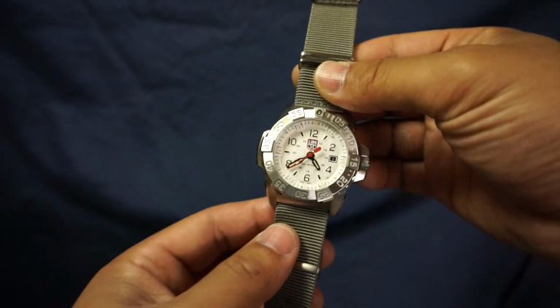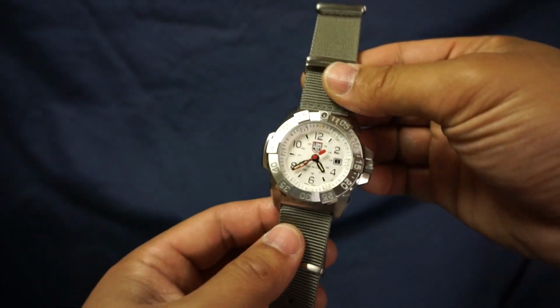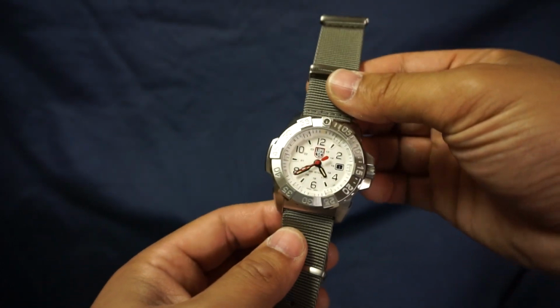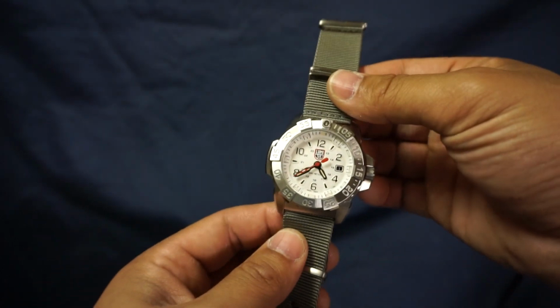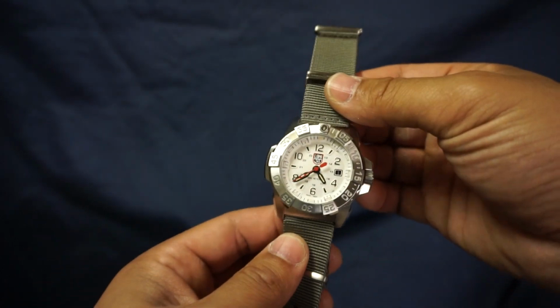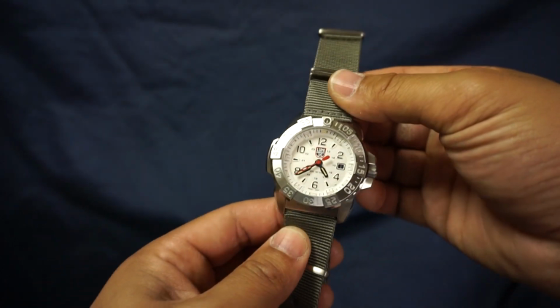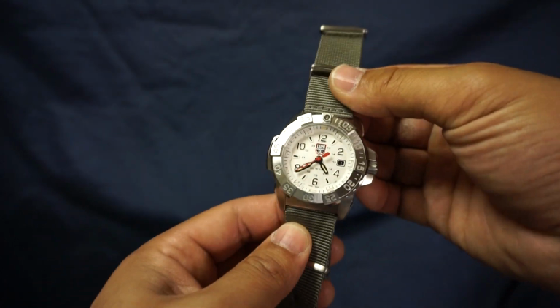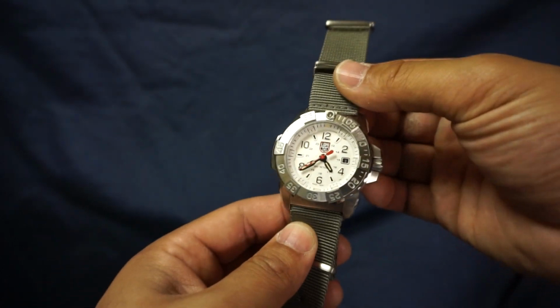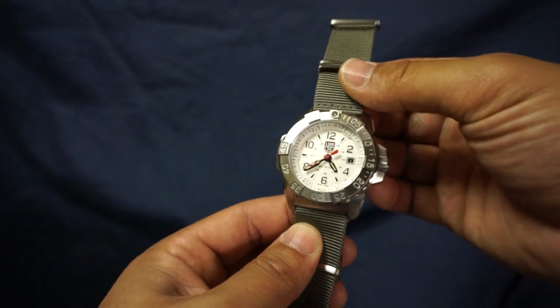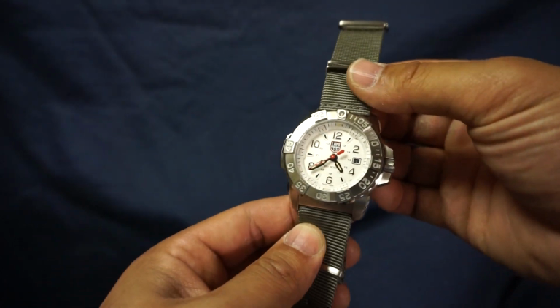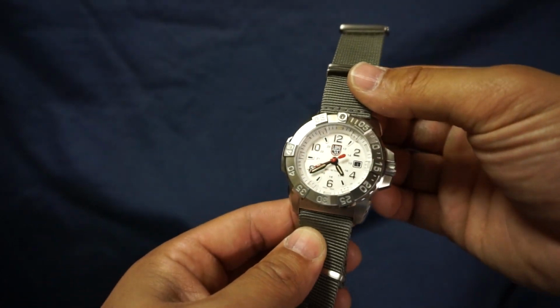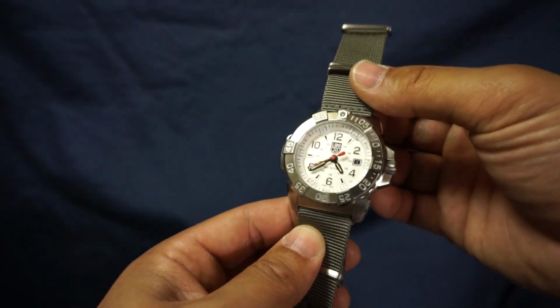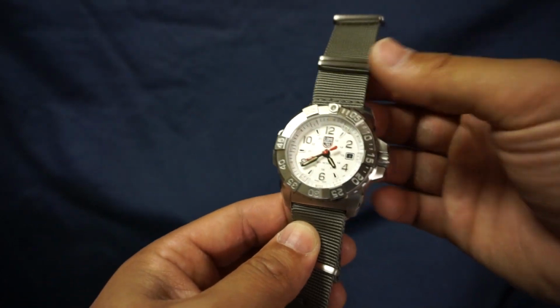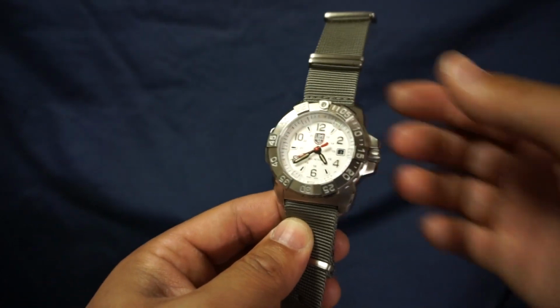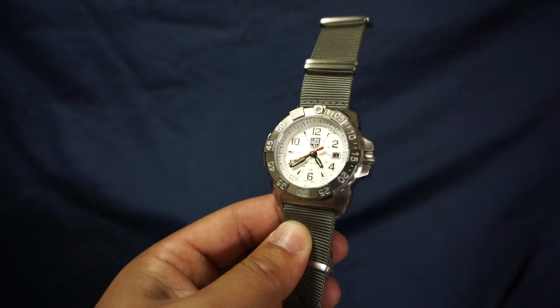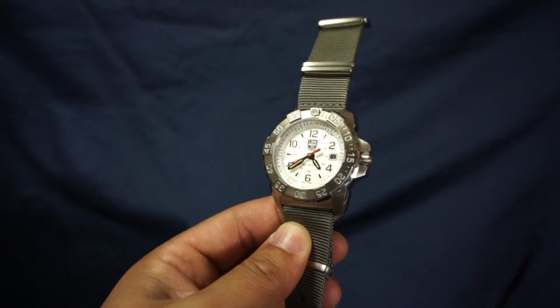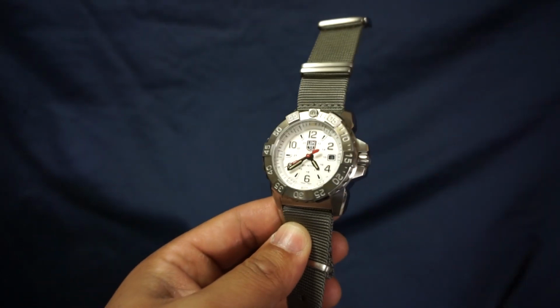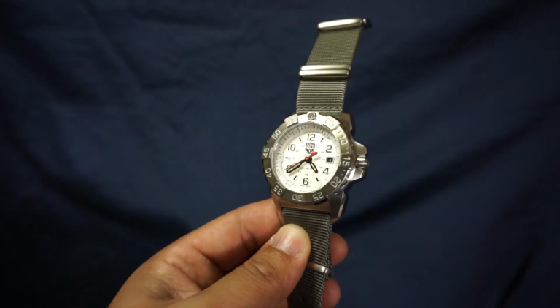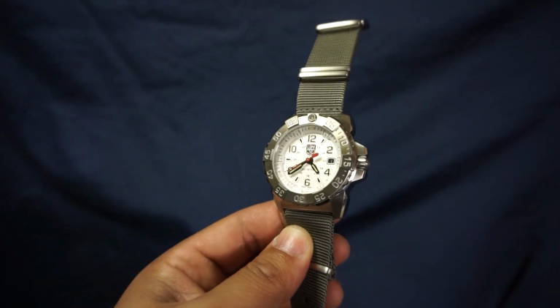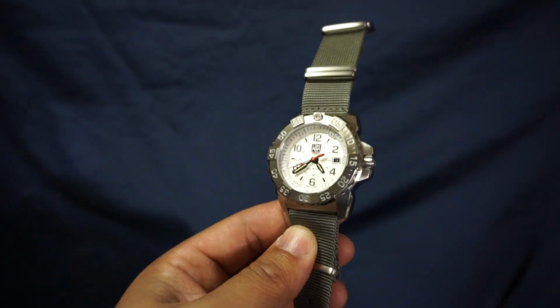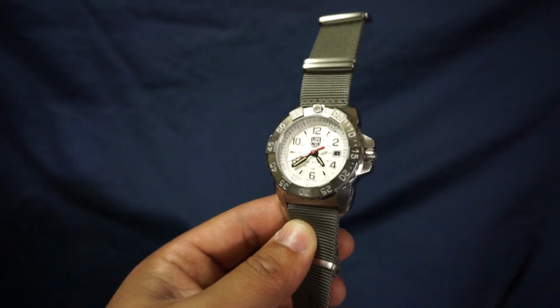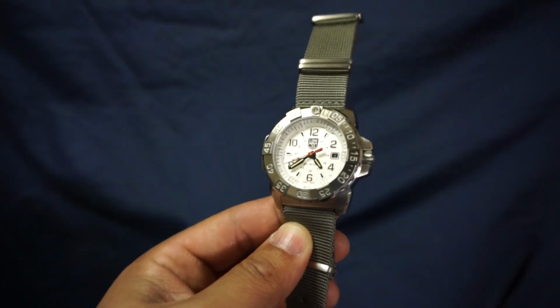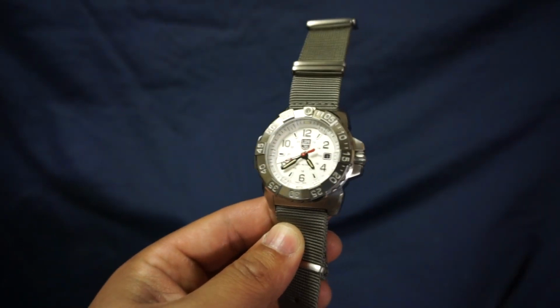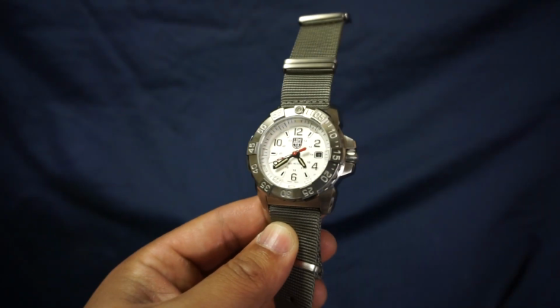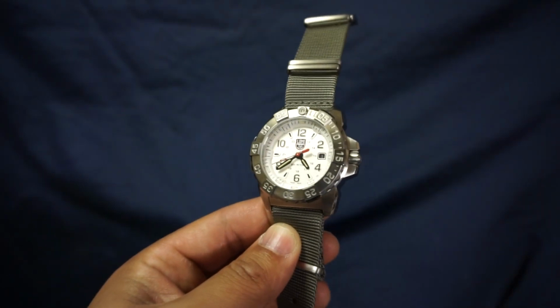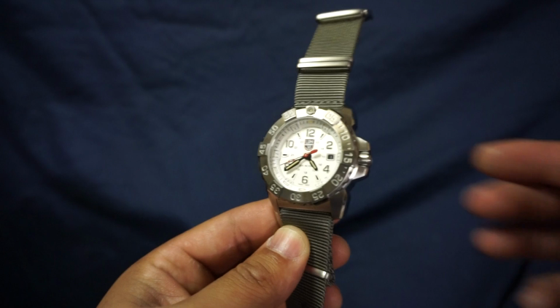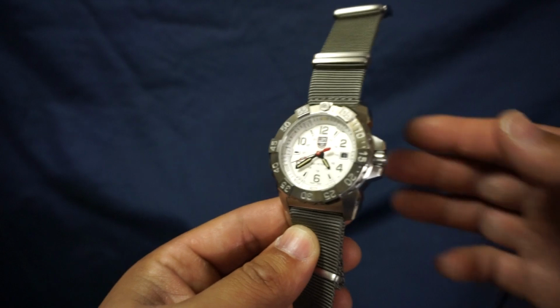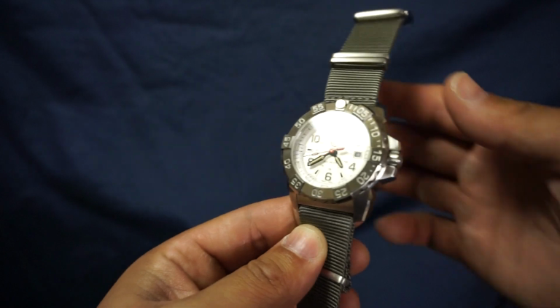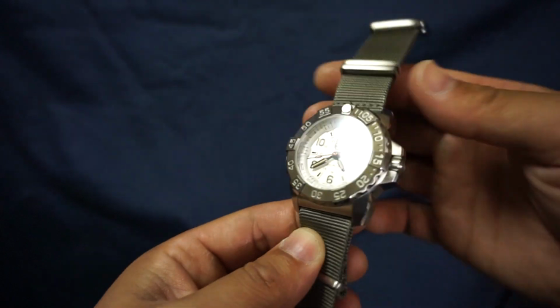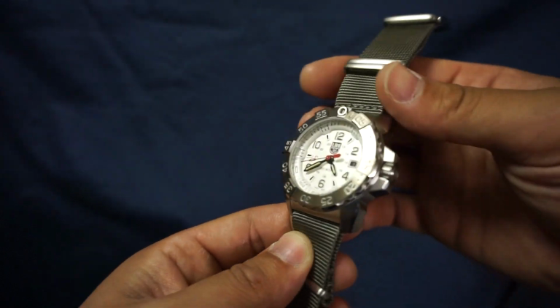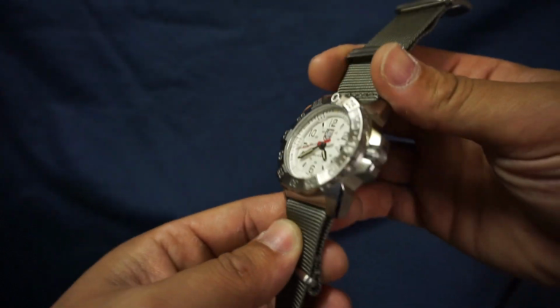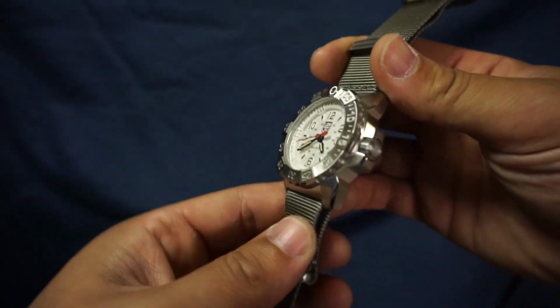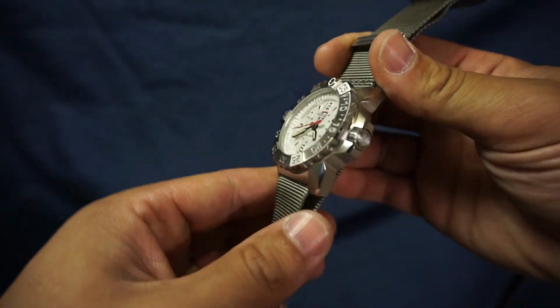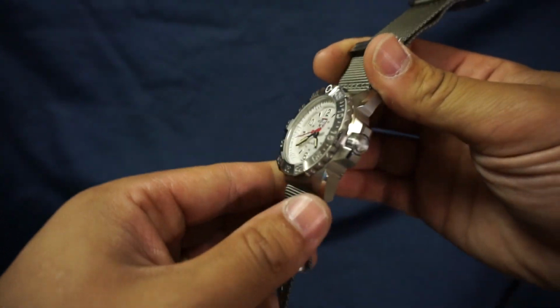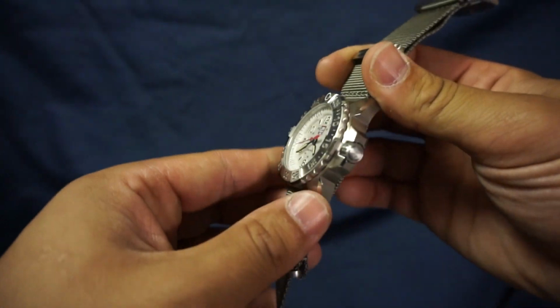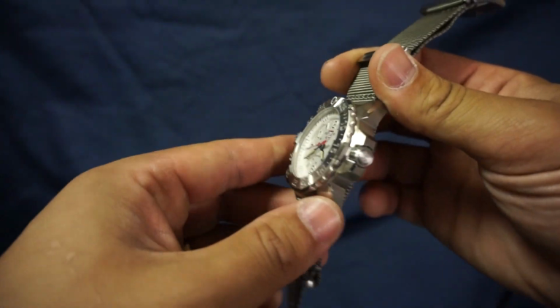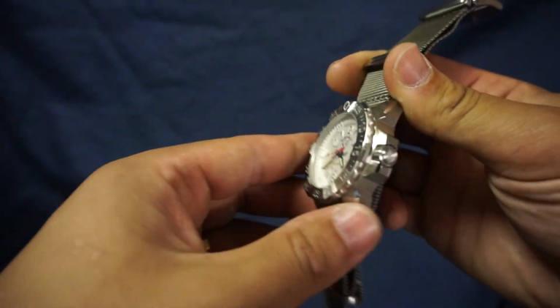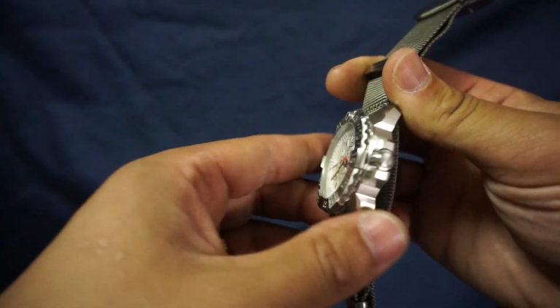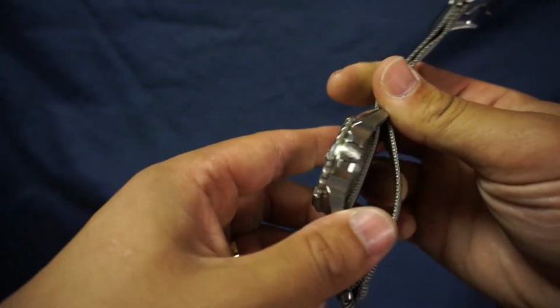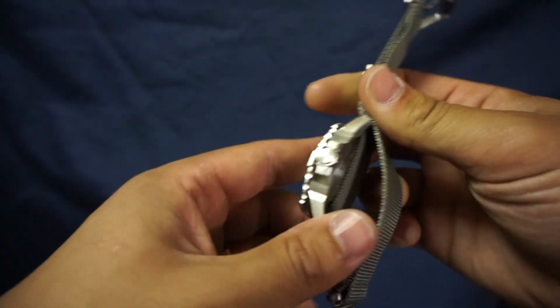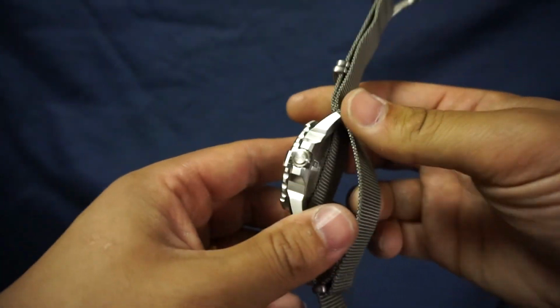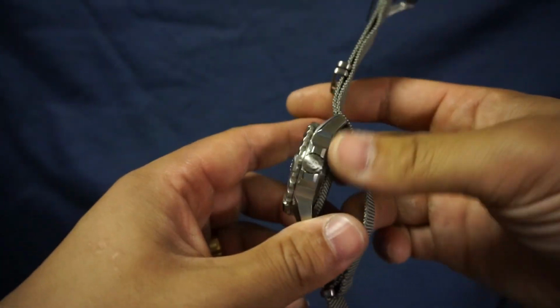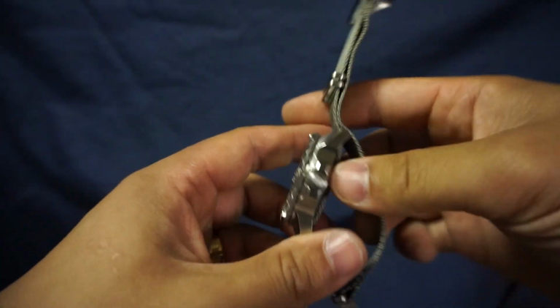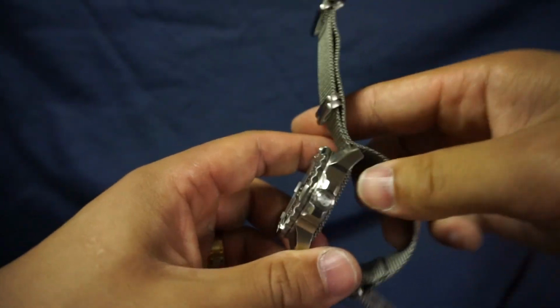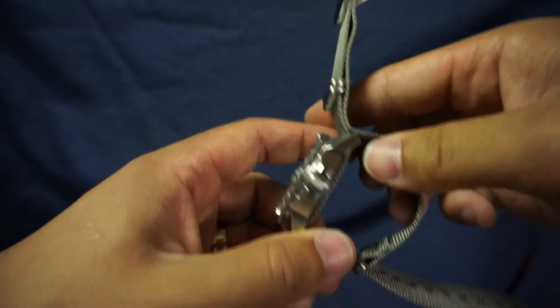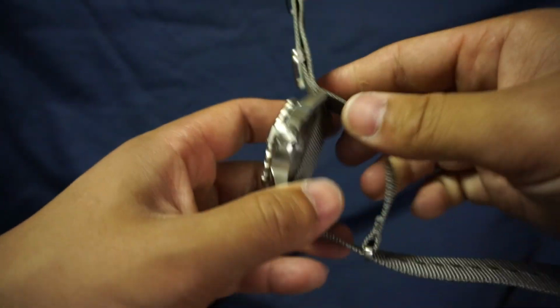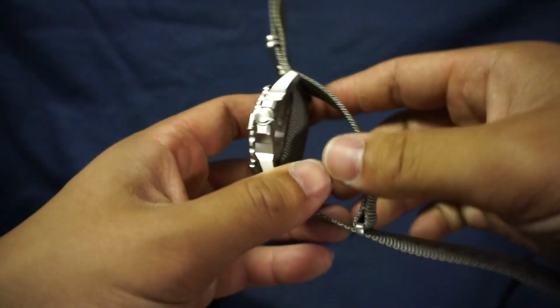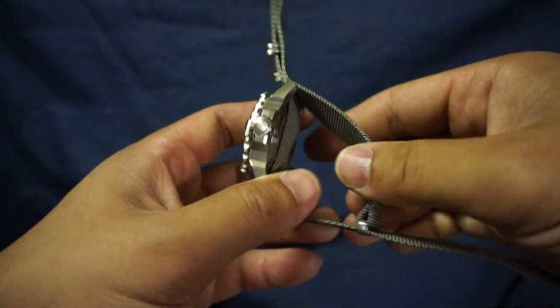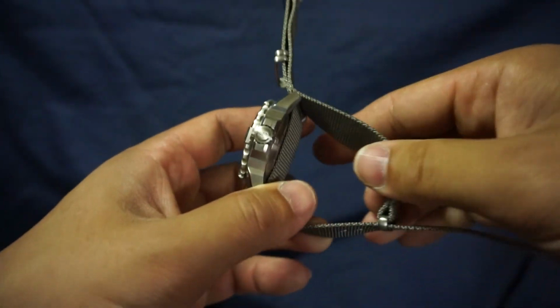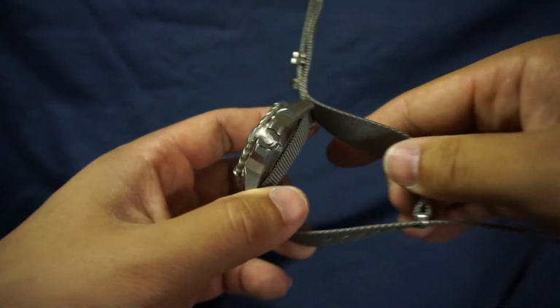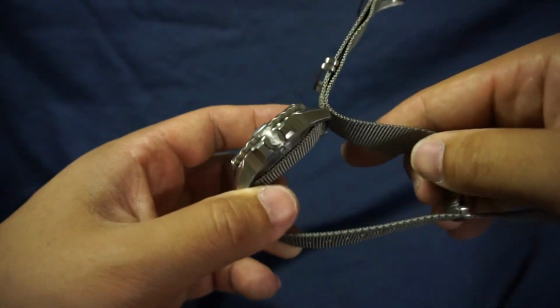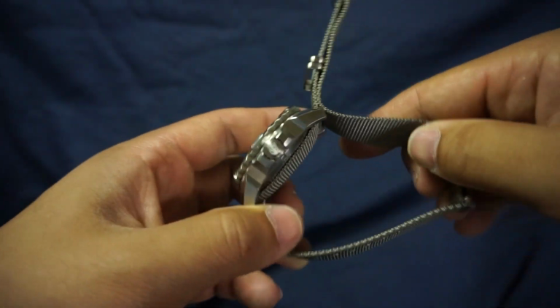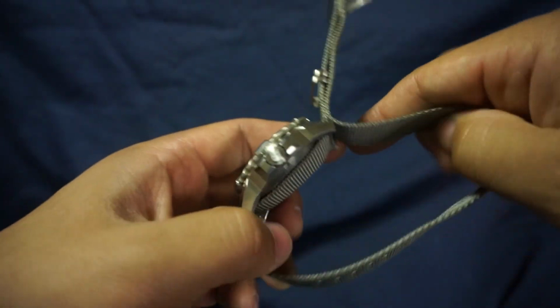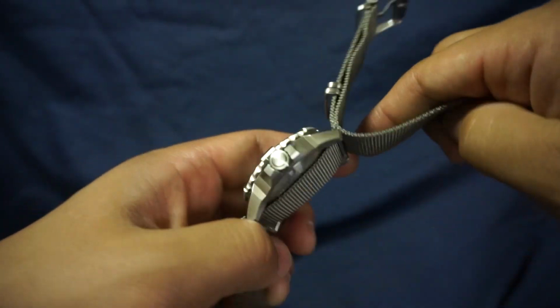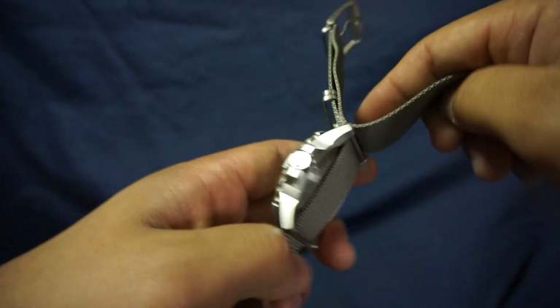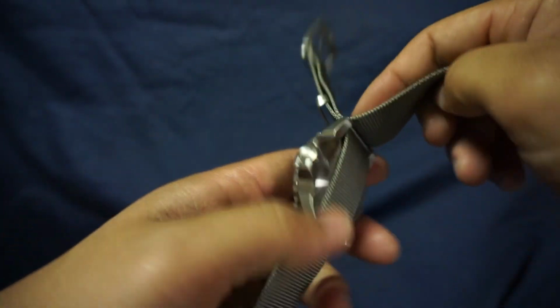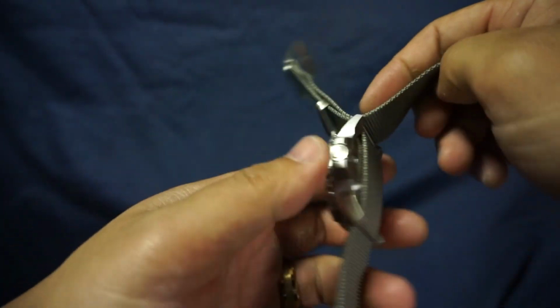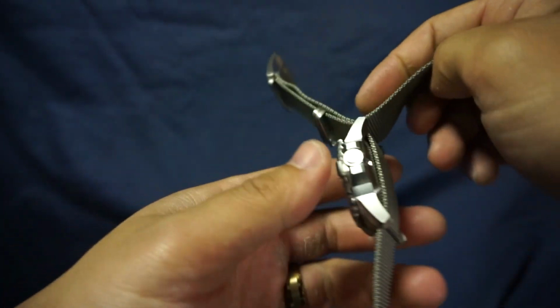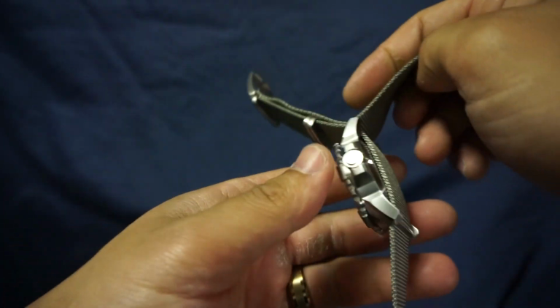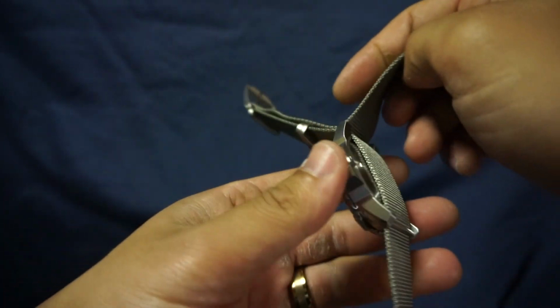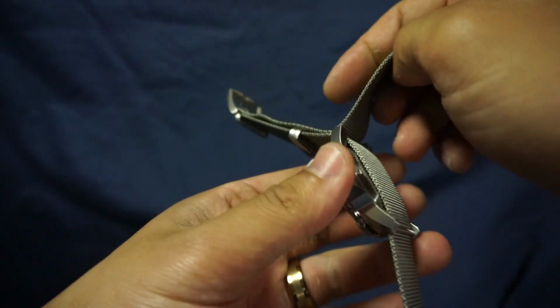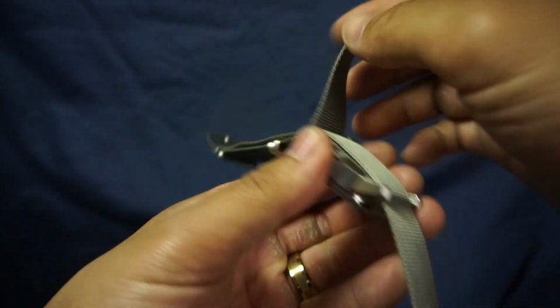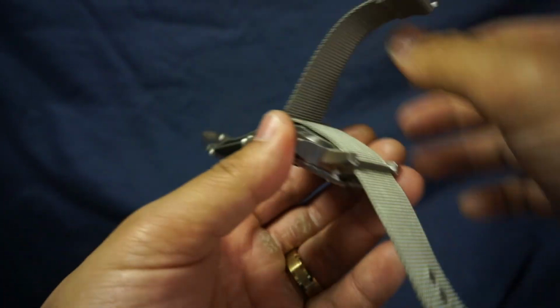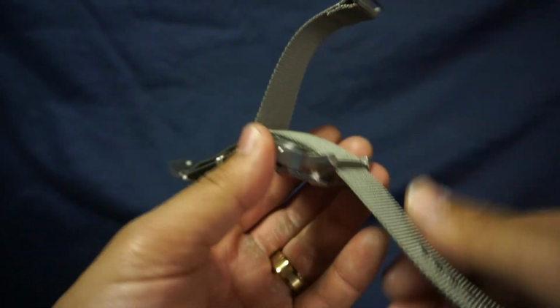This is the Luminox 3257. And before we get into the talking points let me go ahead and do a quick 360 for you.